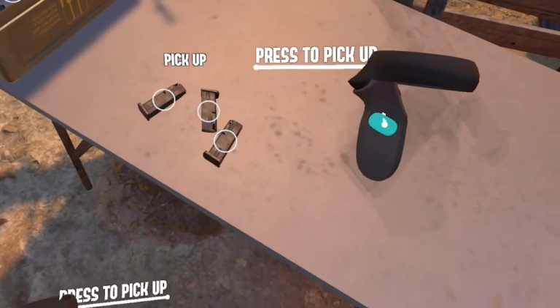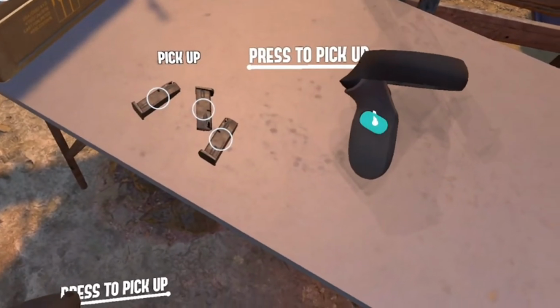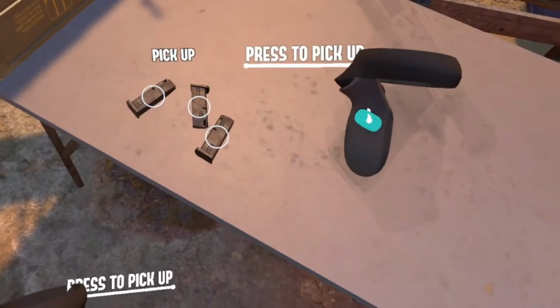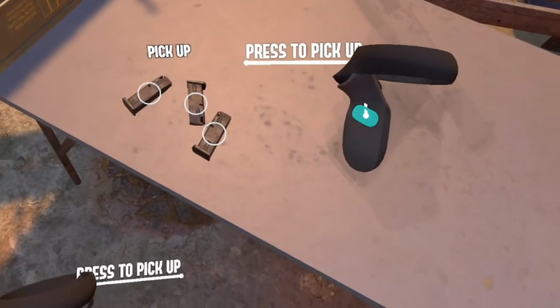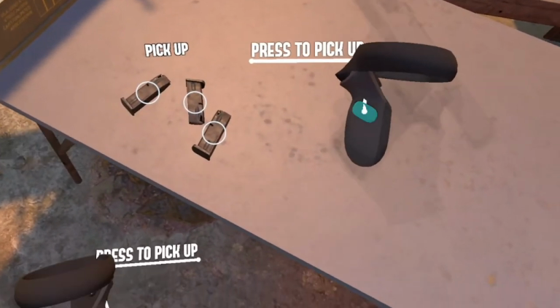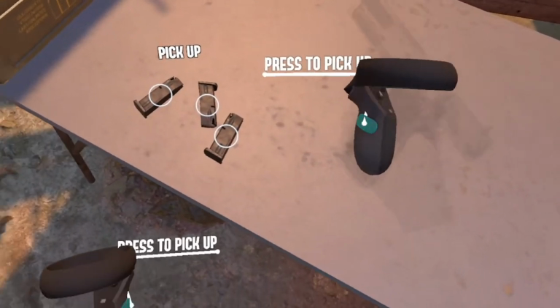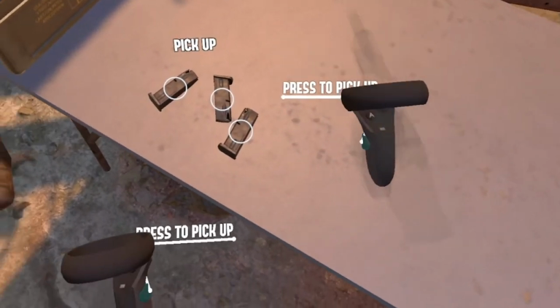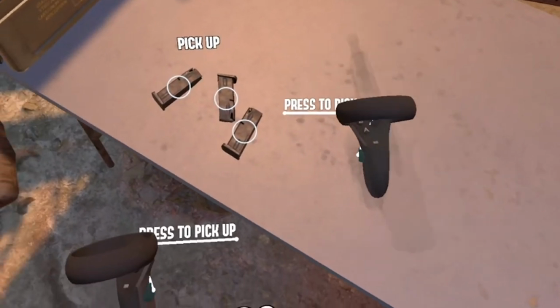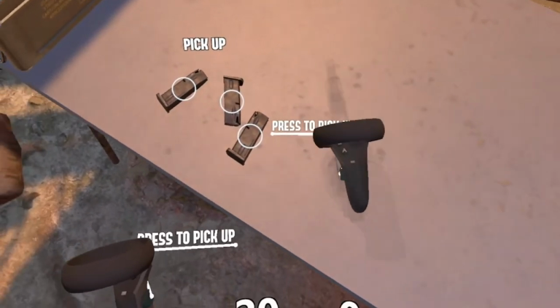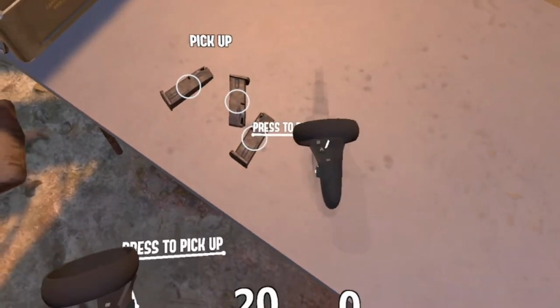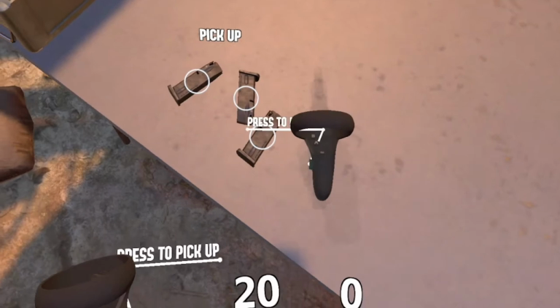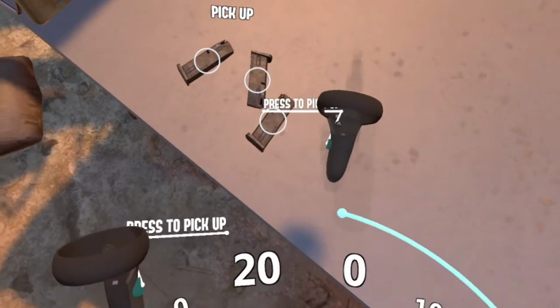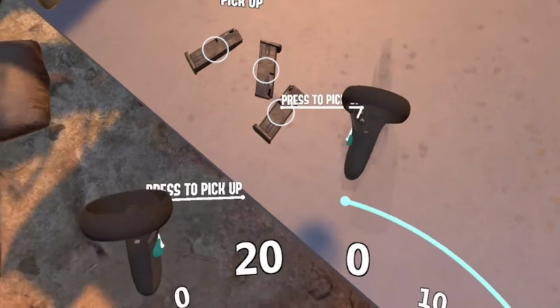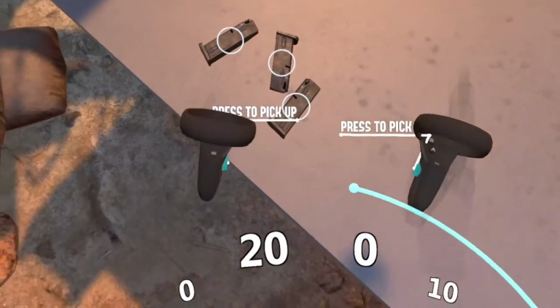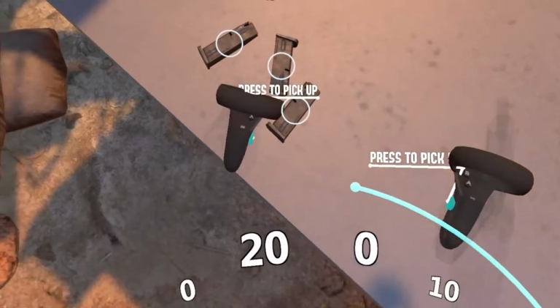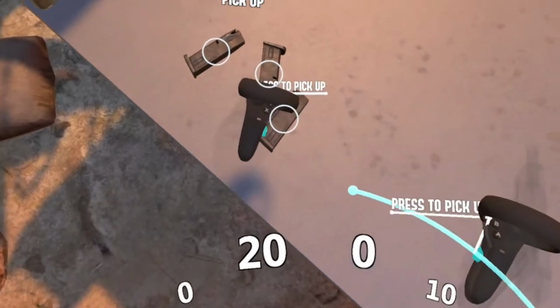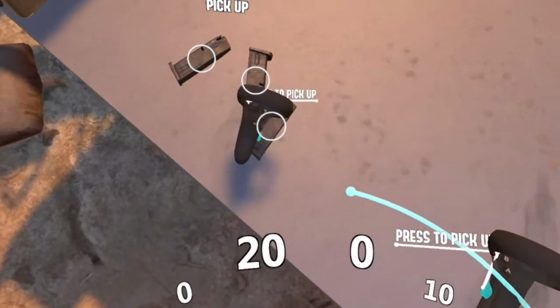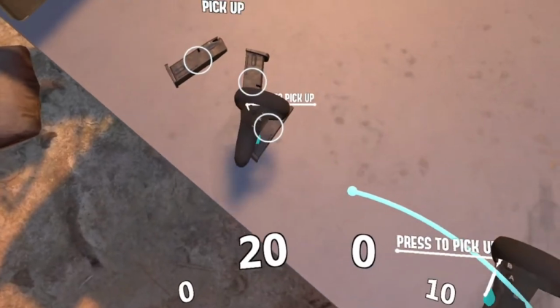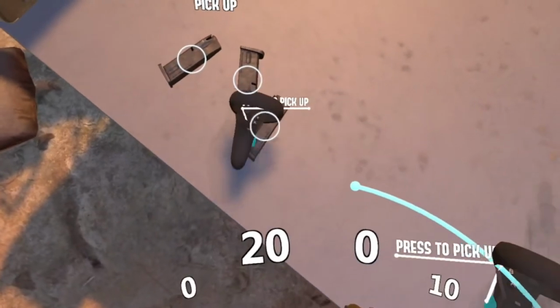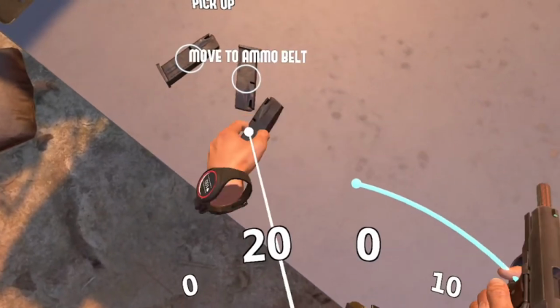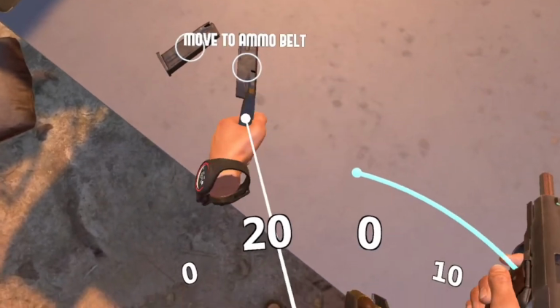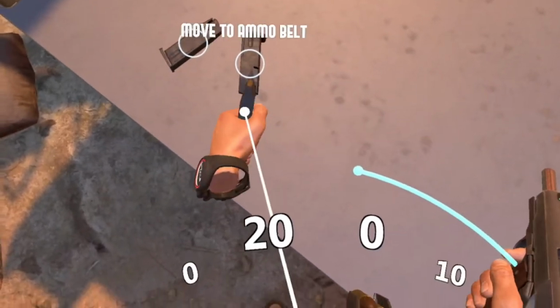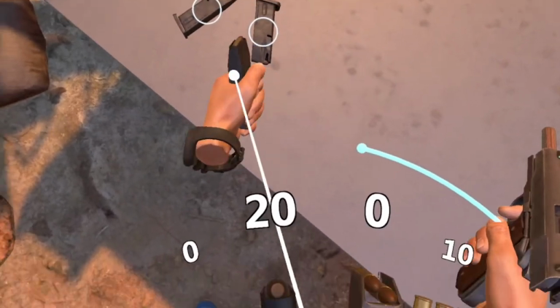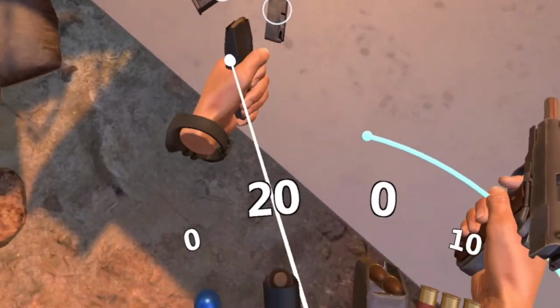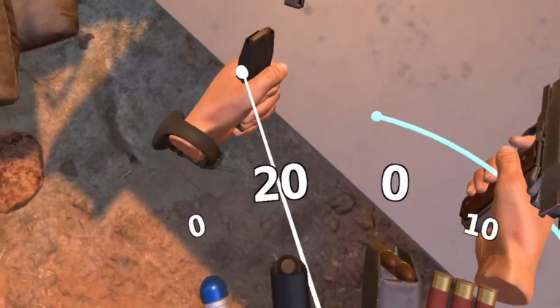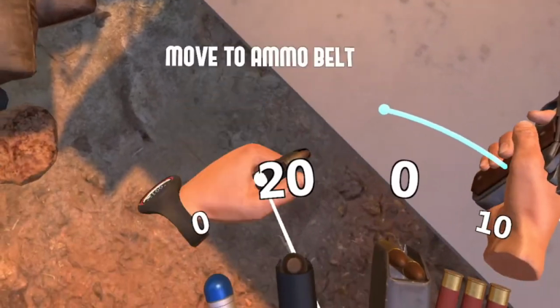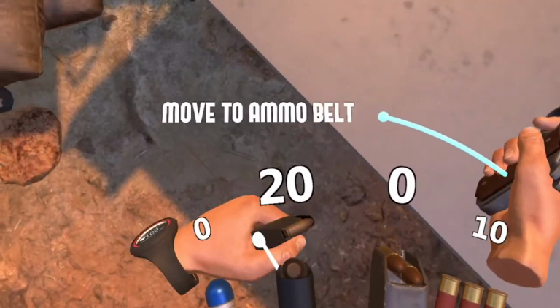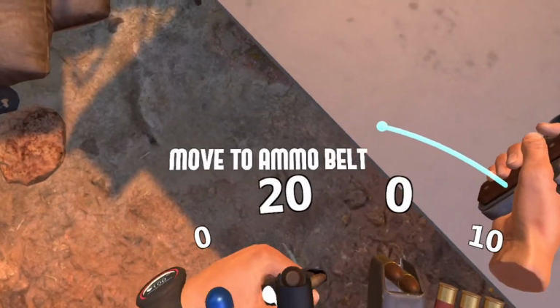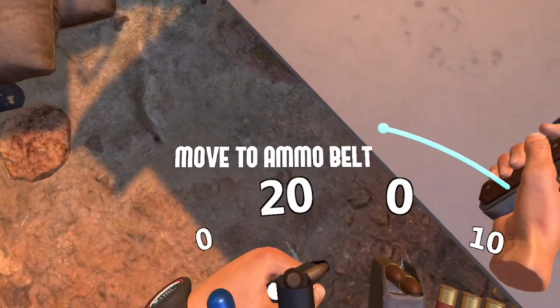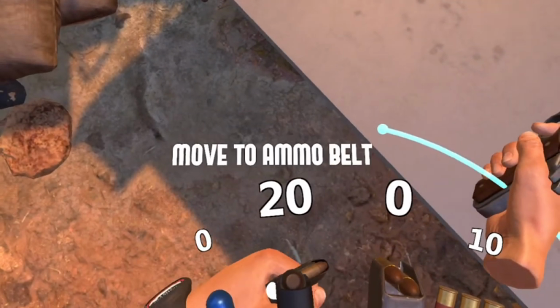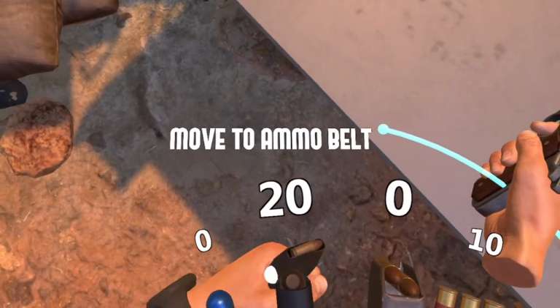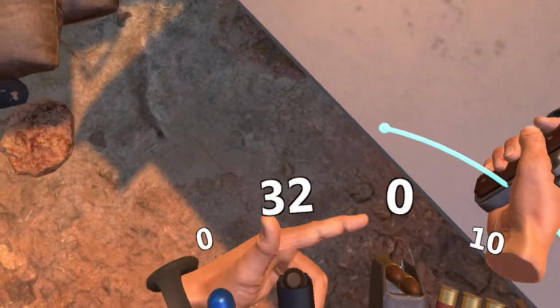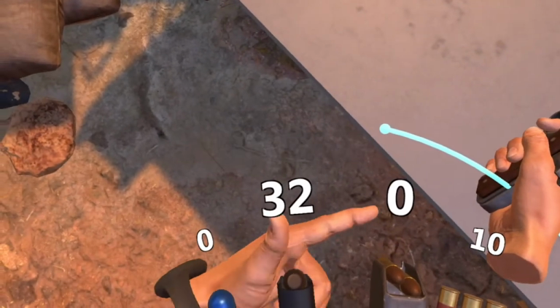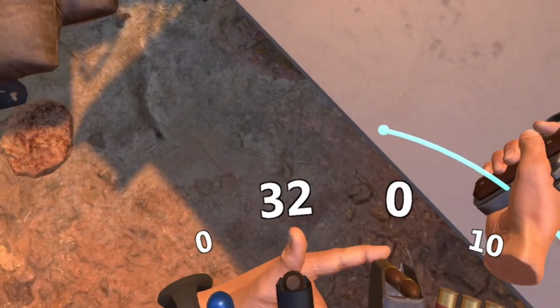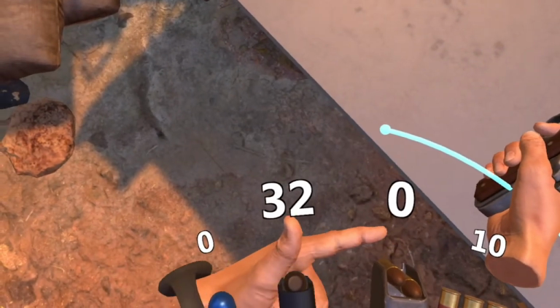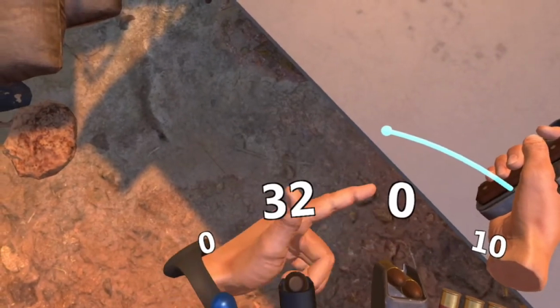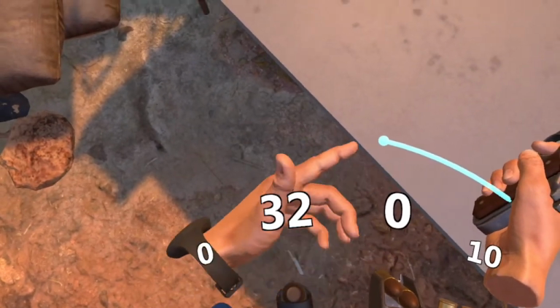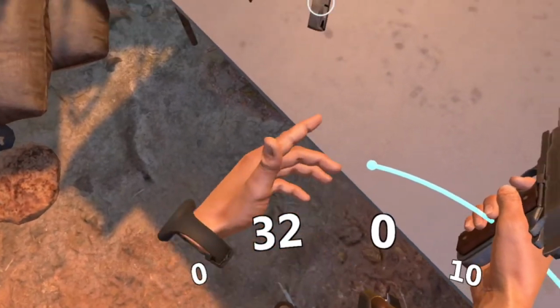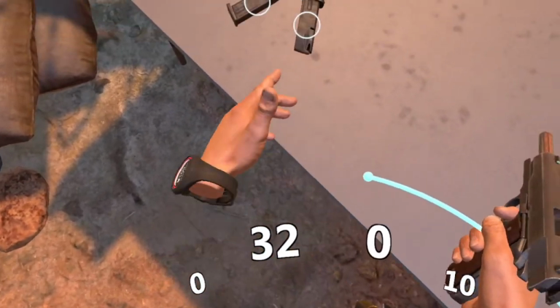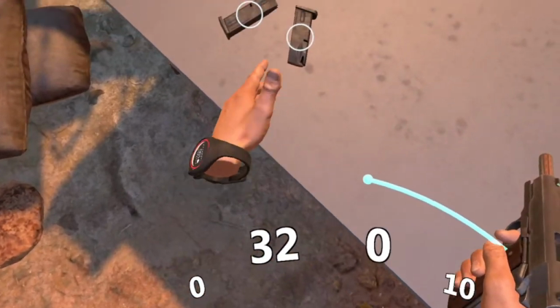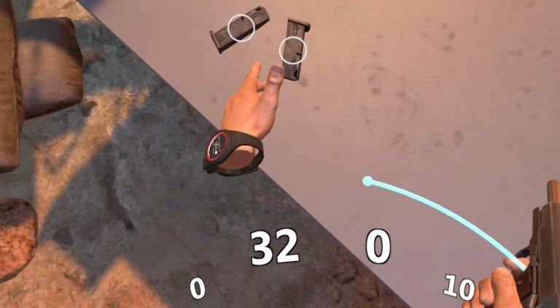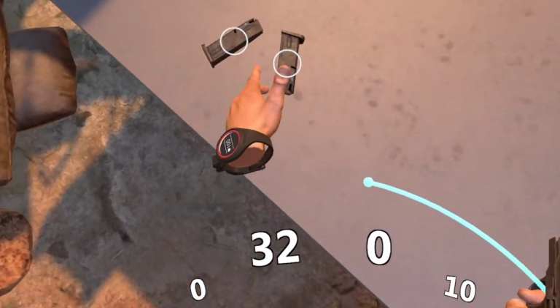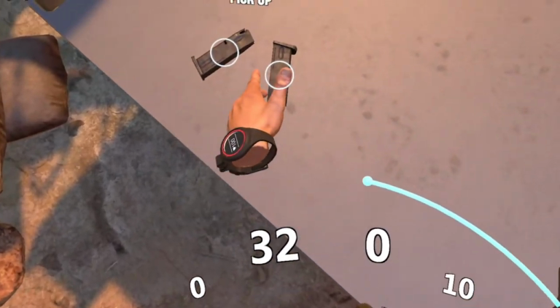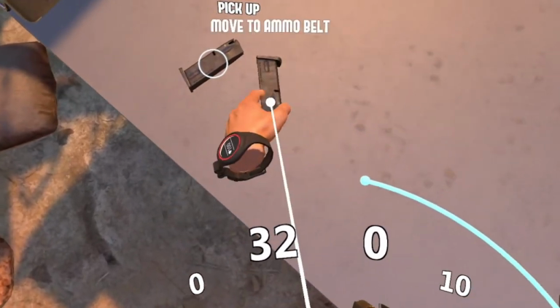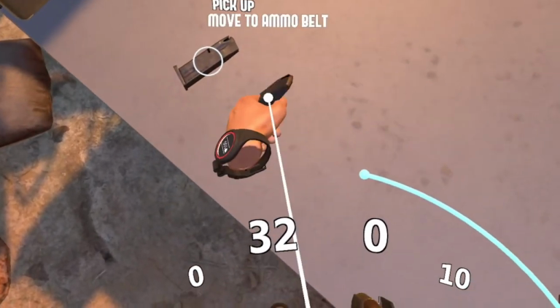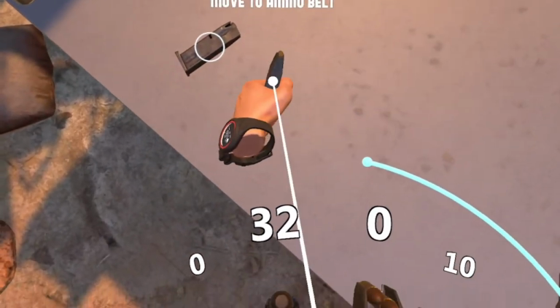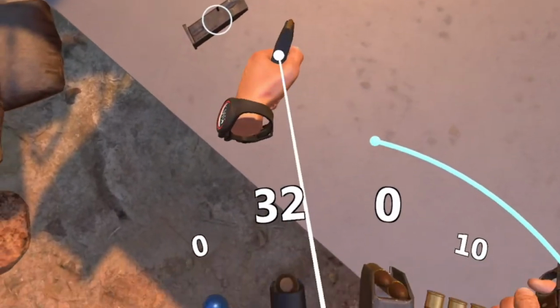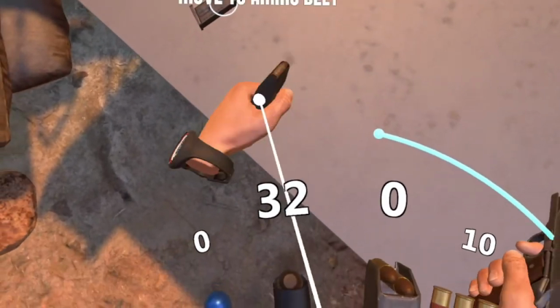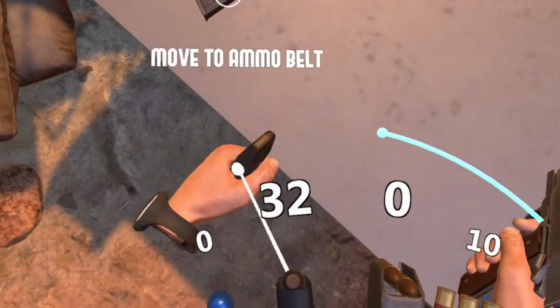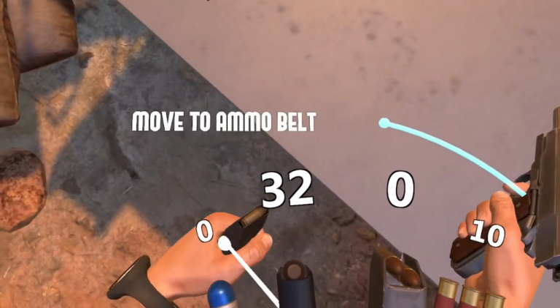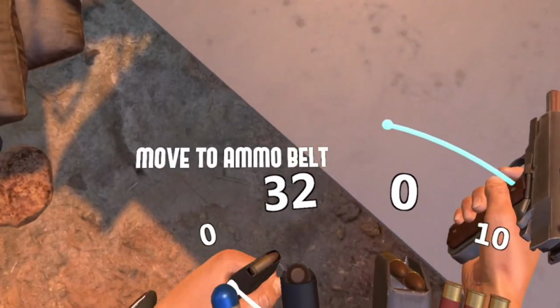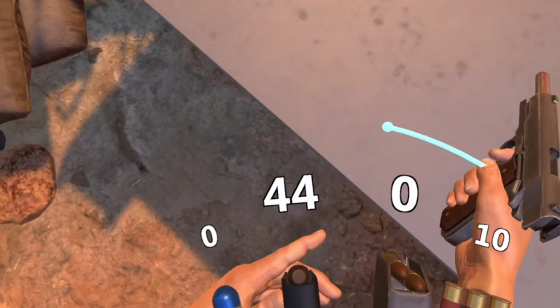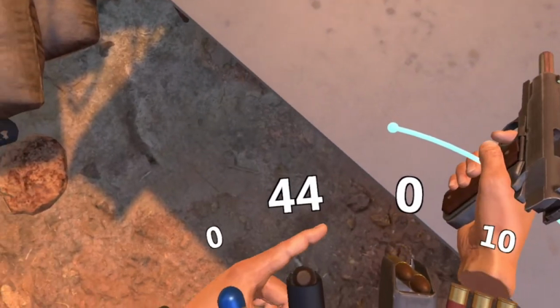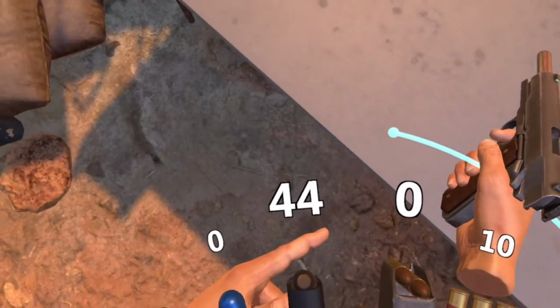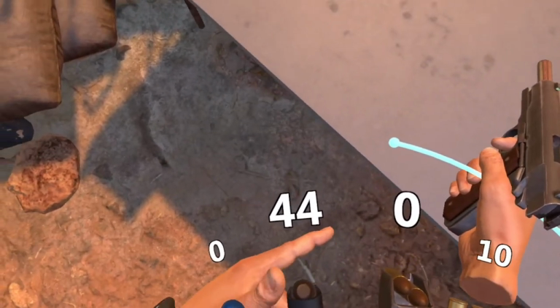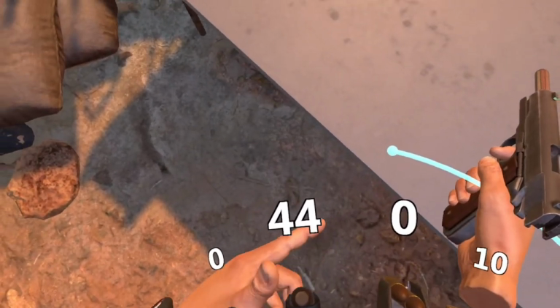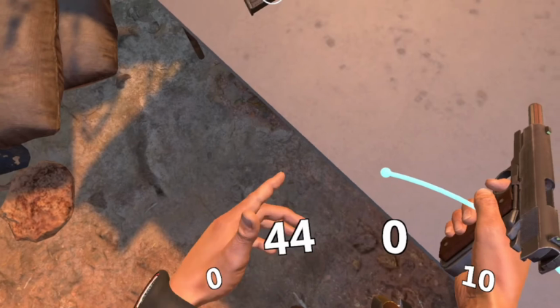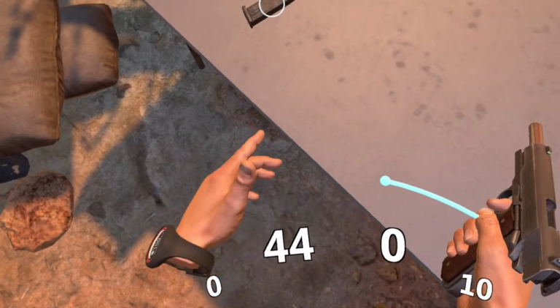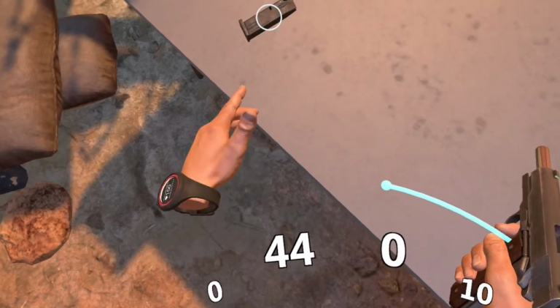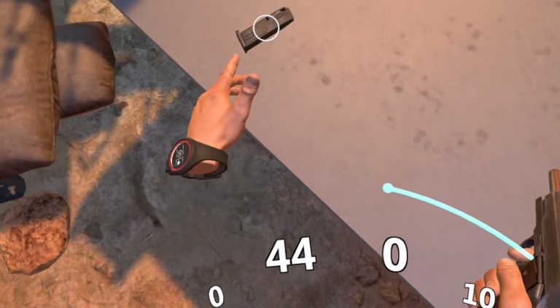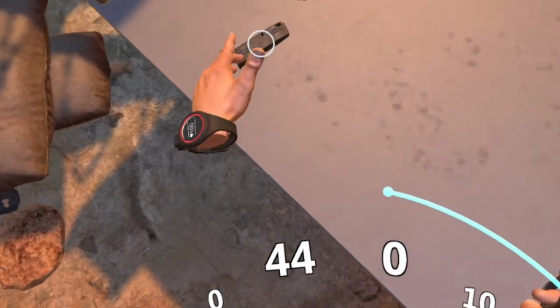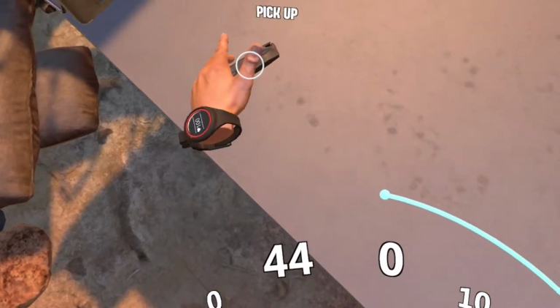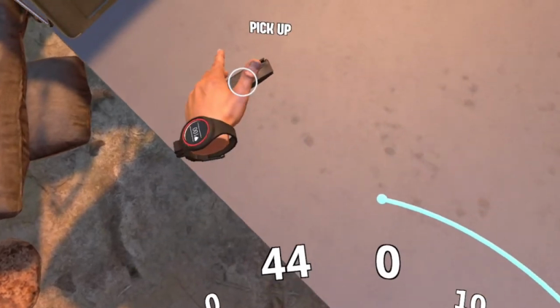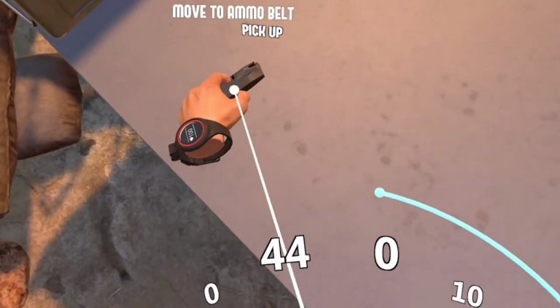To pick up ammo or other objects, hold the side trigger button. Take the ammo to your belt to add it to your inventory.